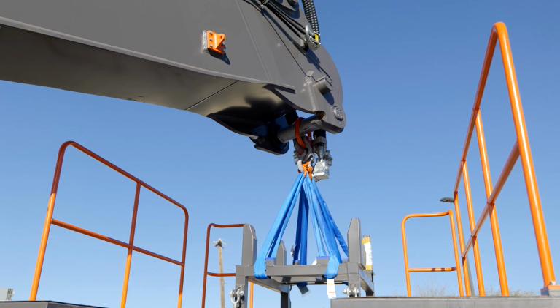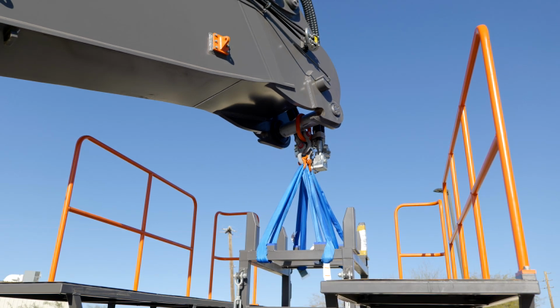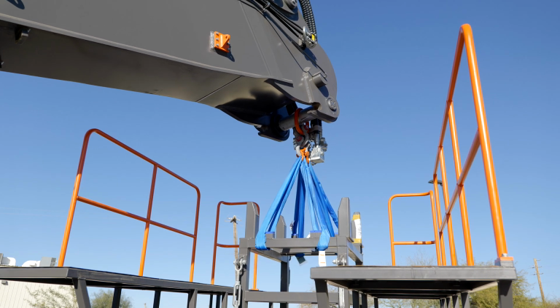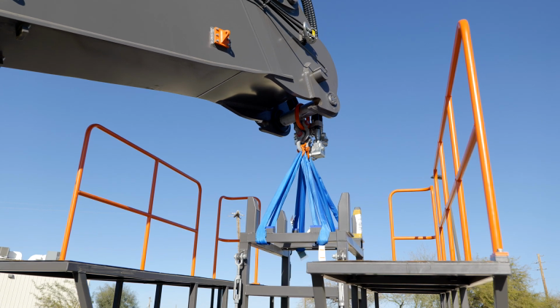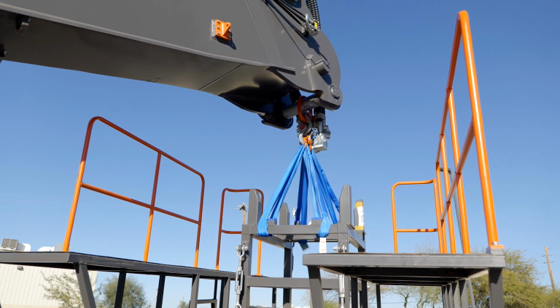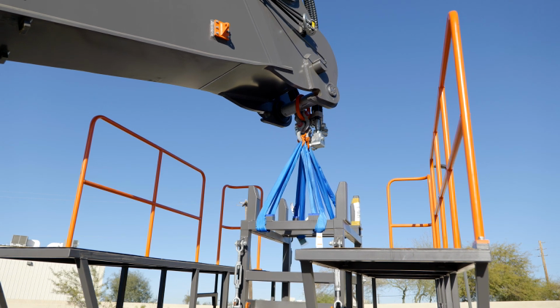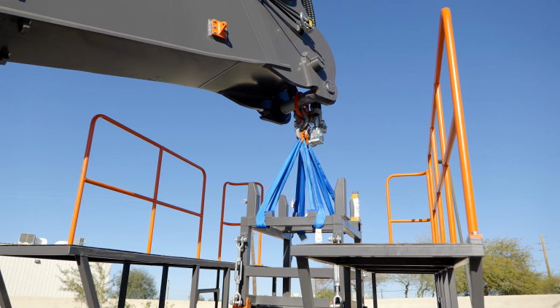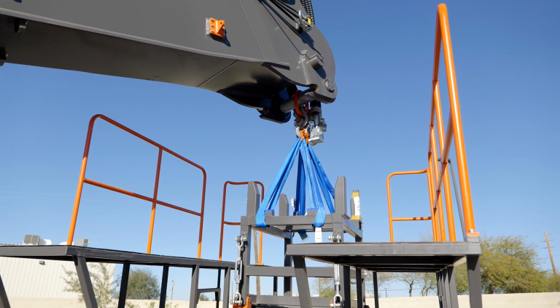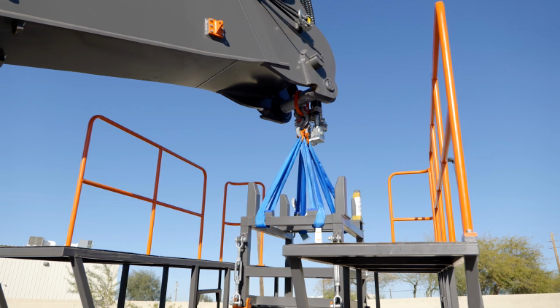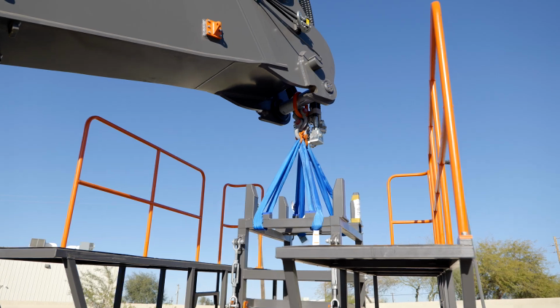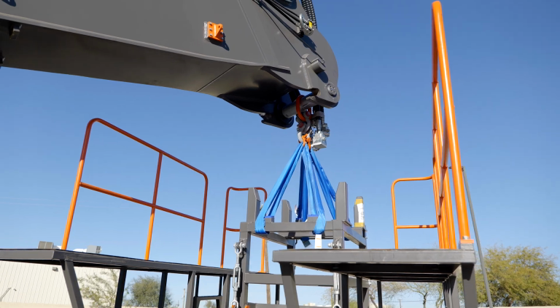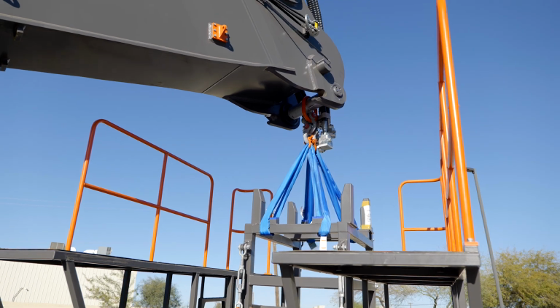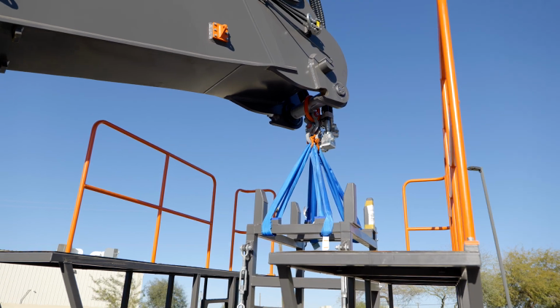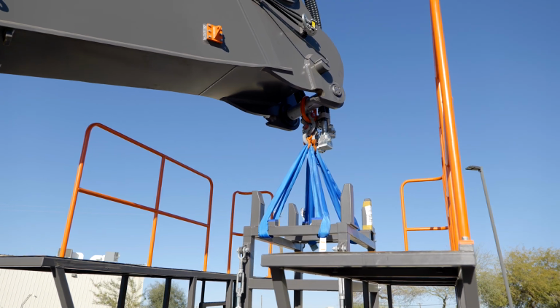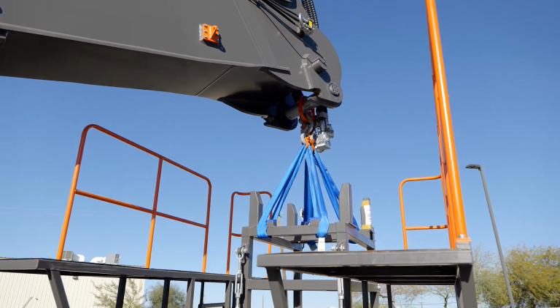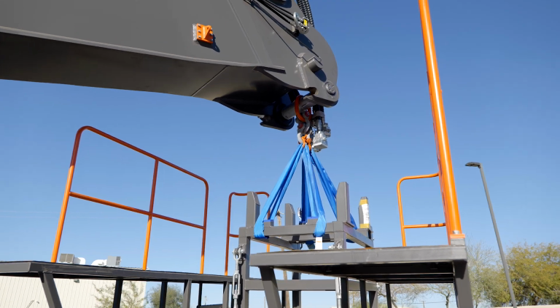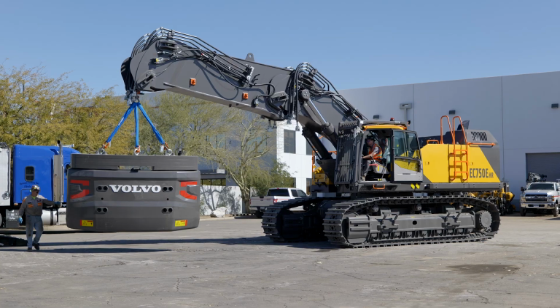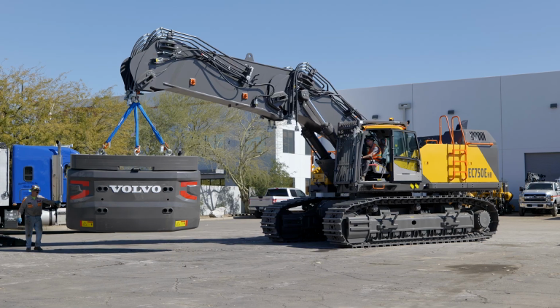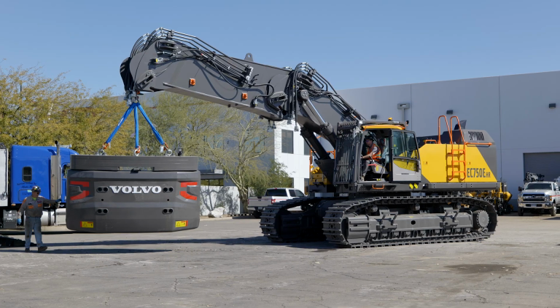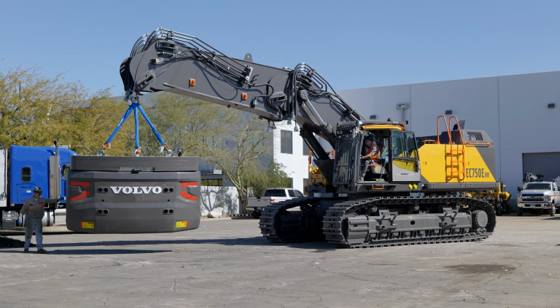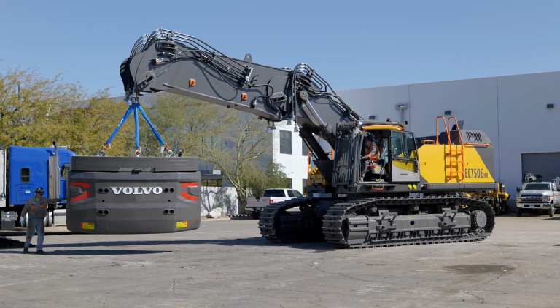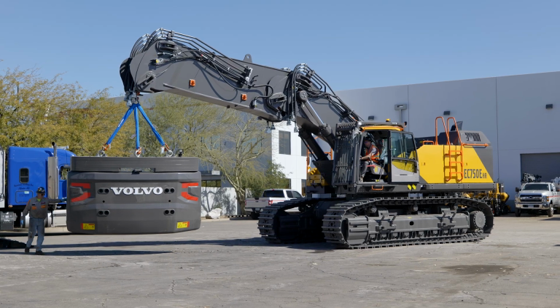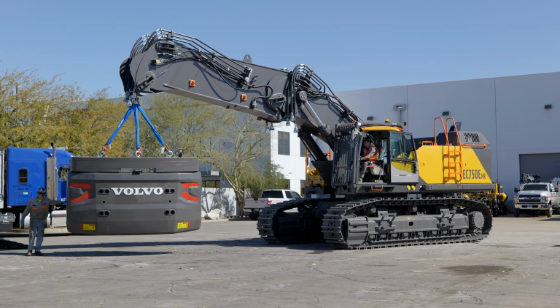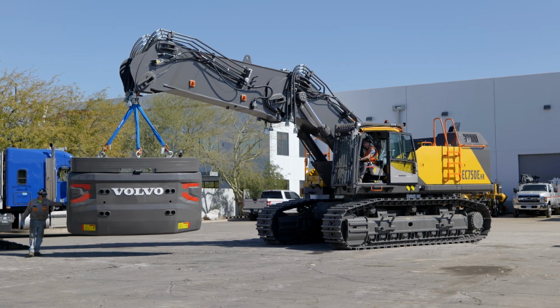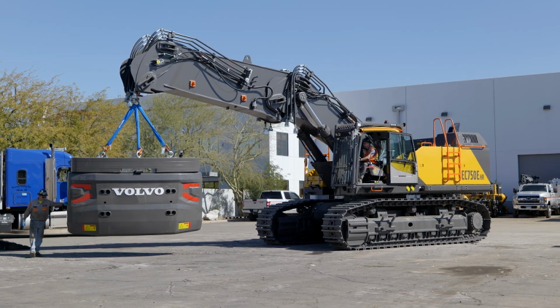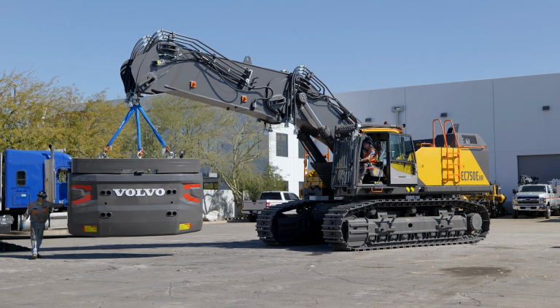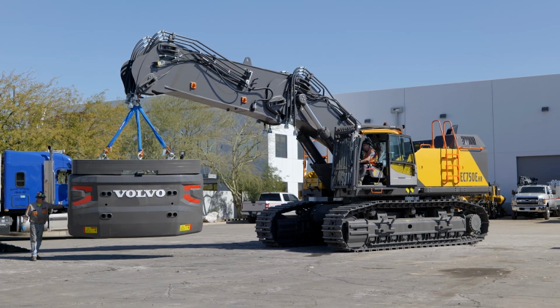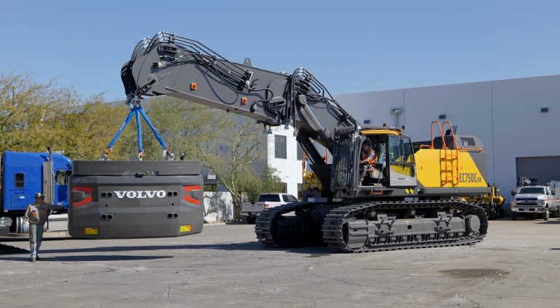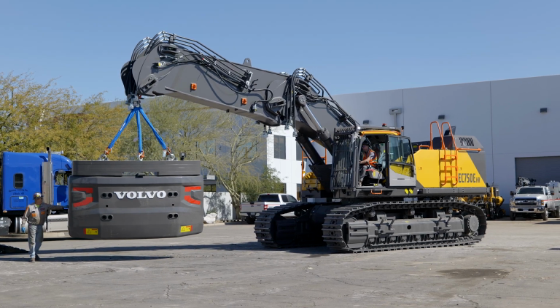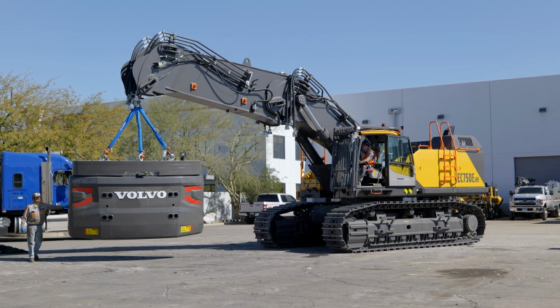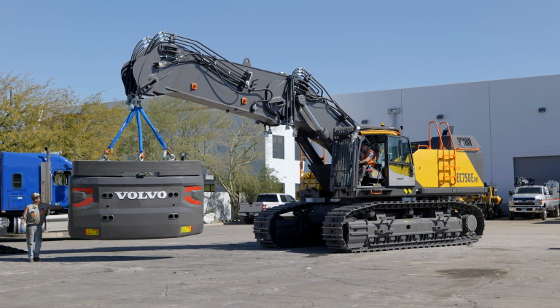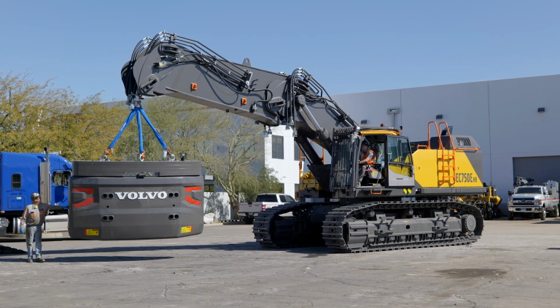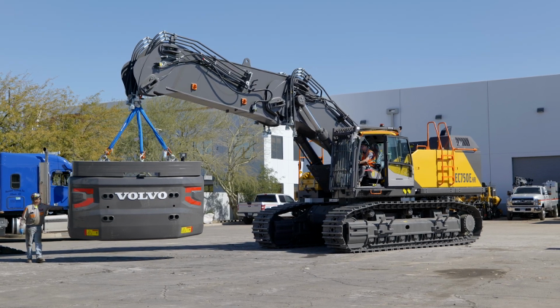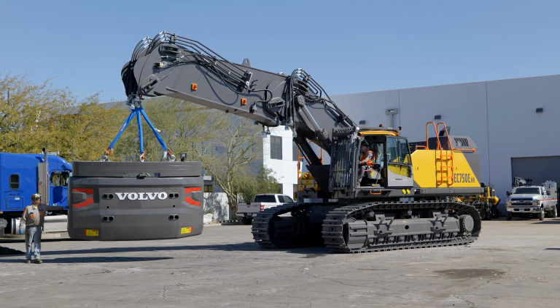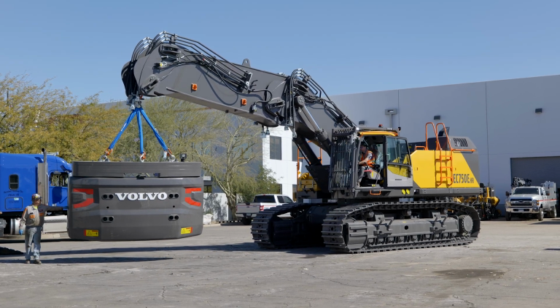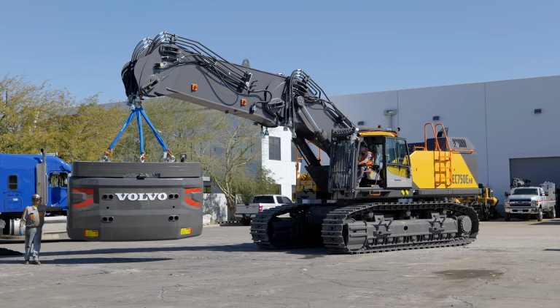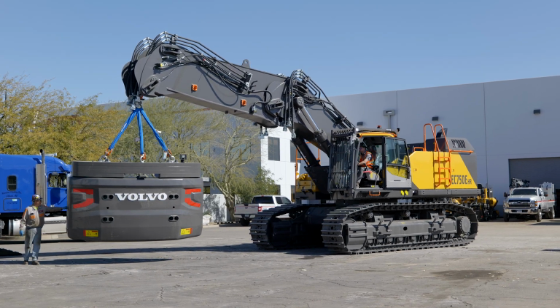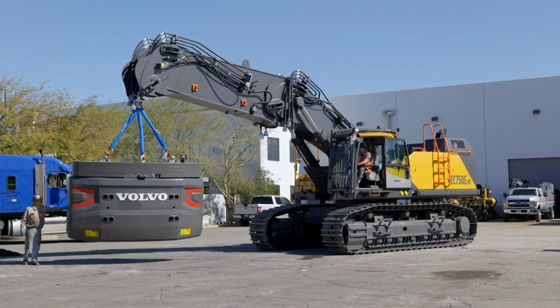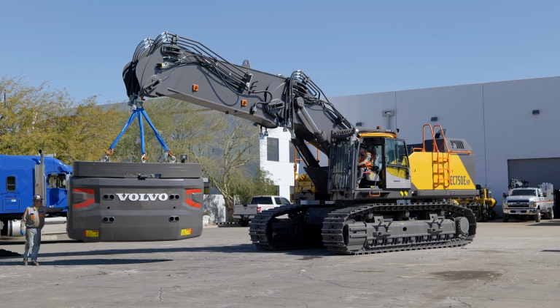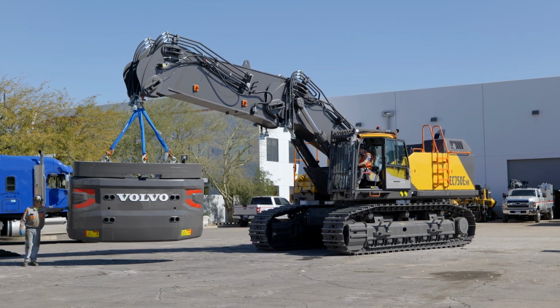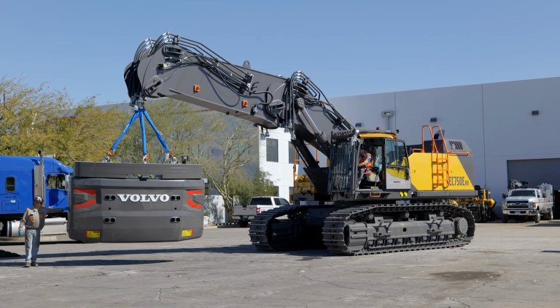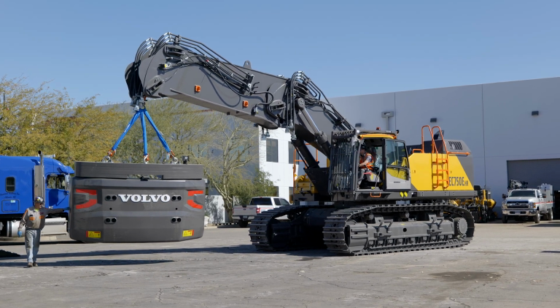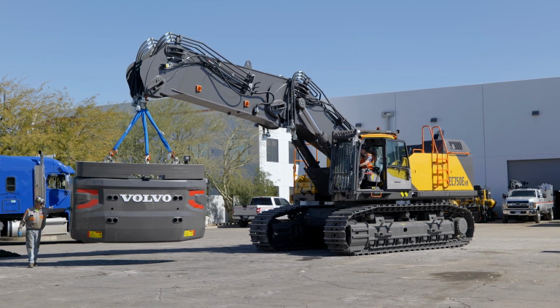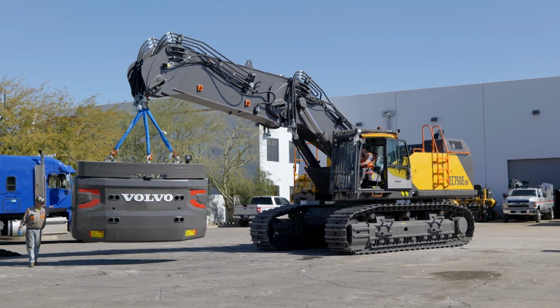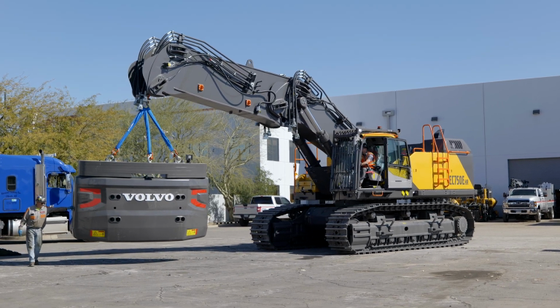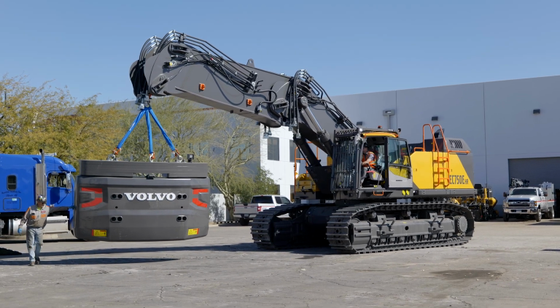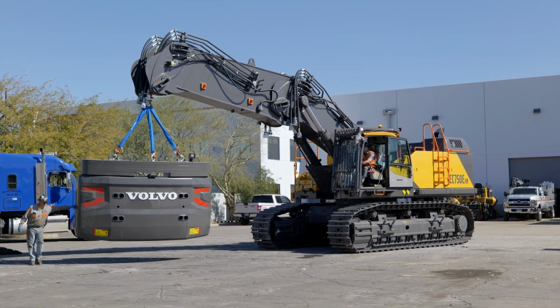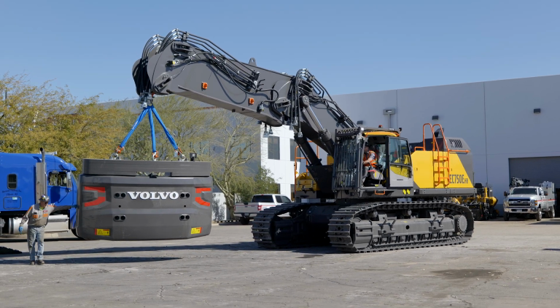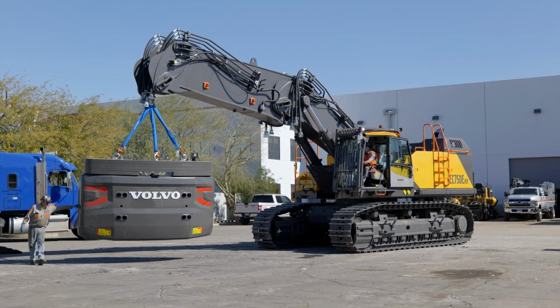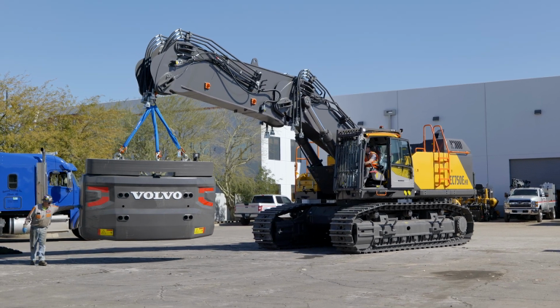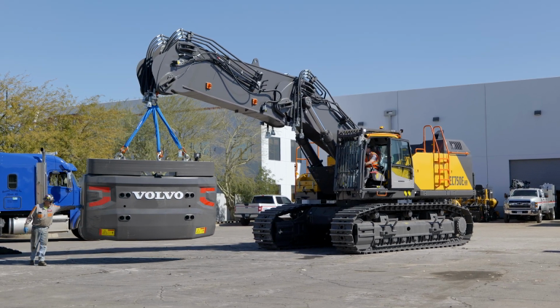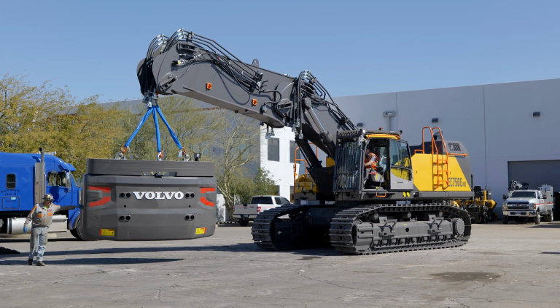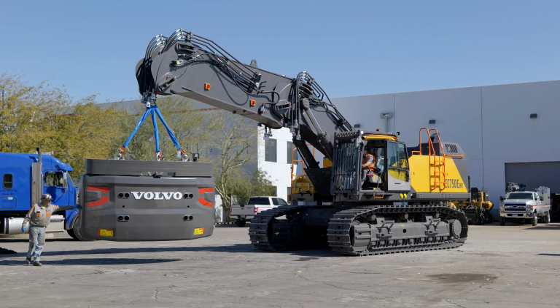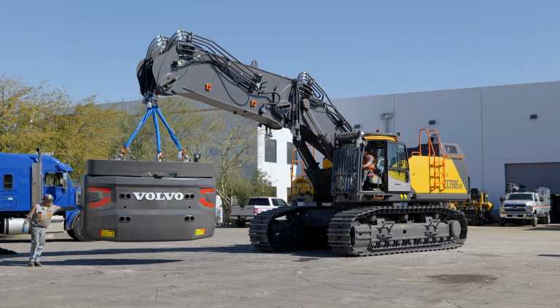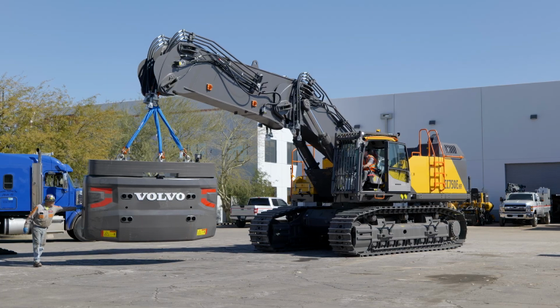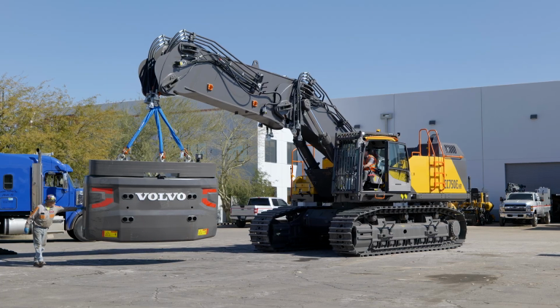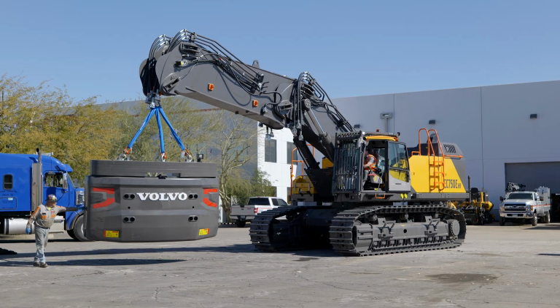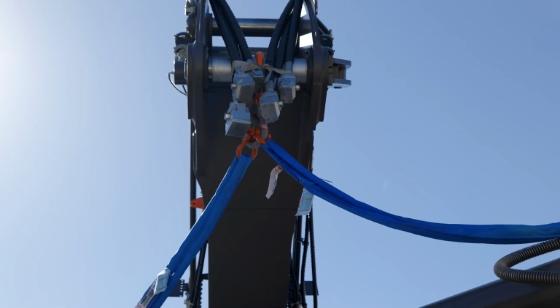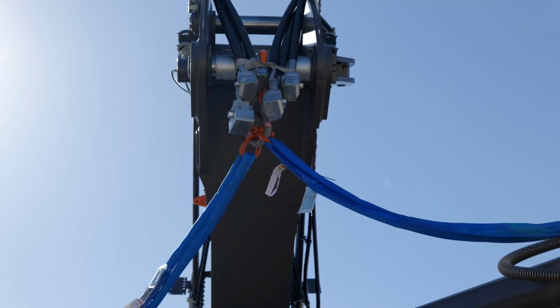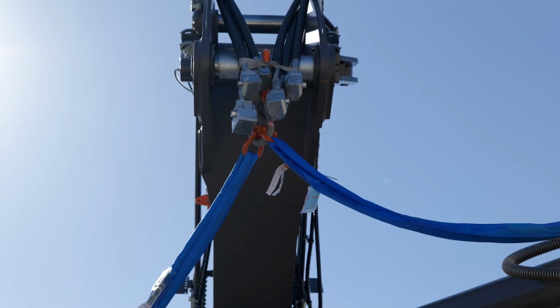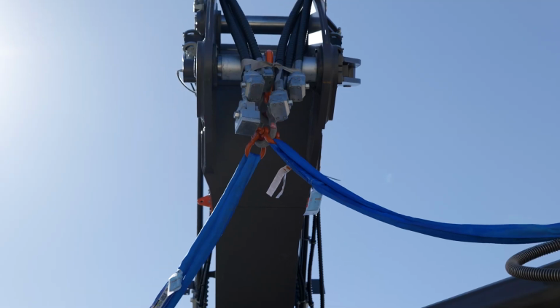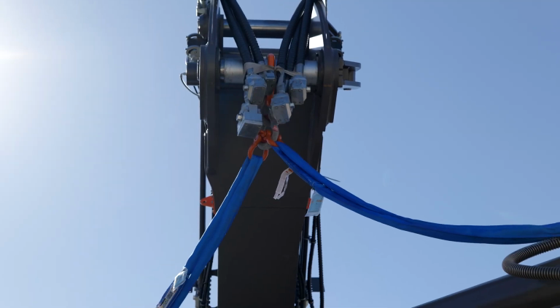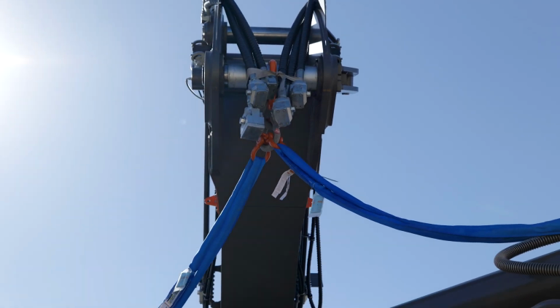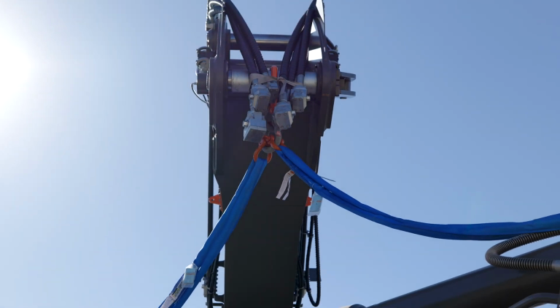And then in reverse, if they're done at a job site and they want to load it out, this machine can load it out by itself without any other equipment.